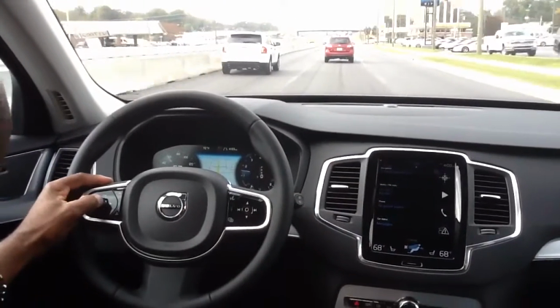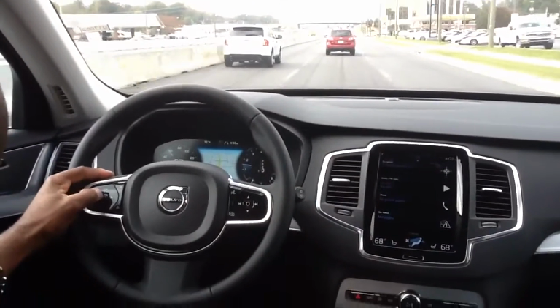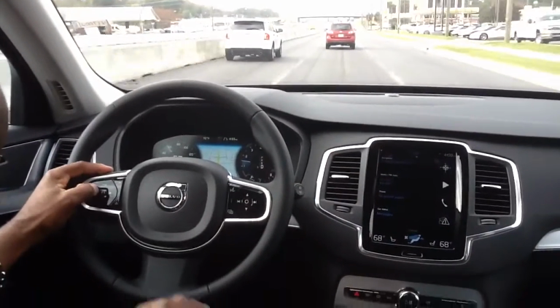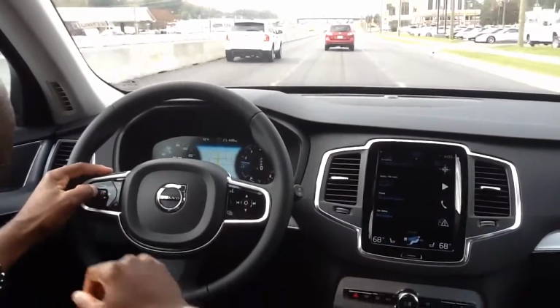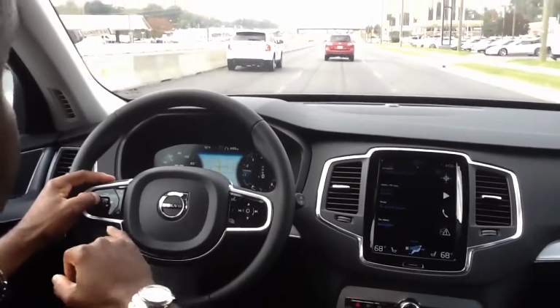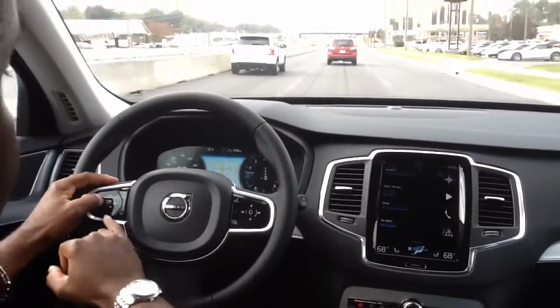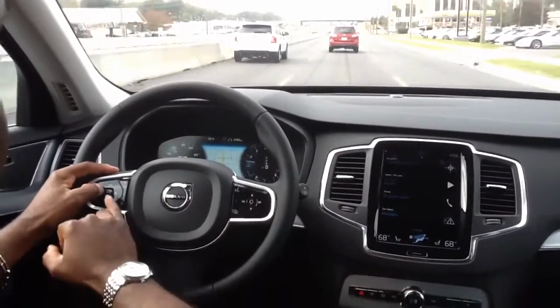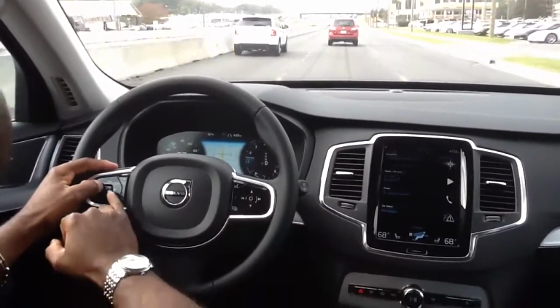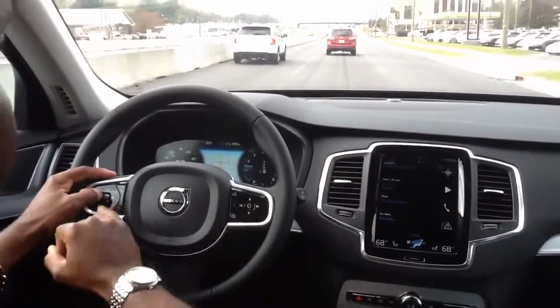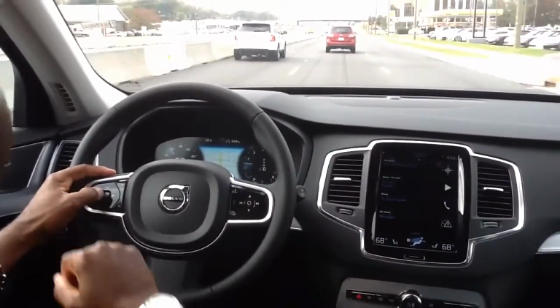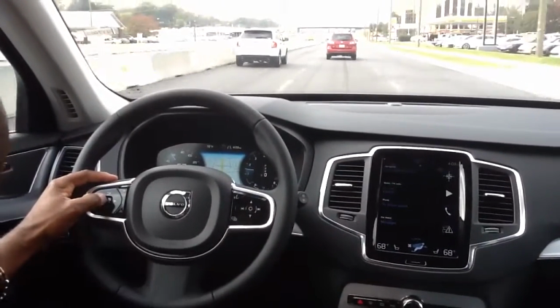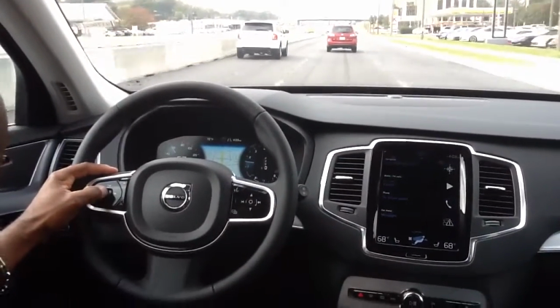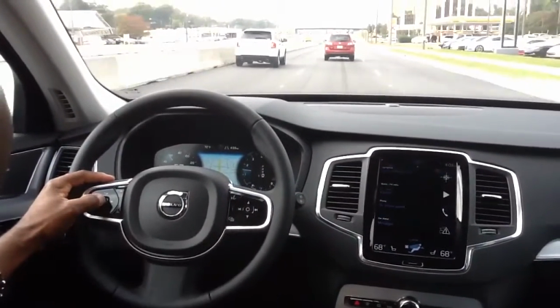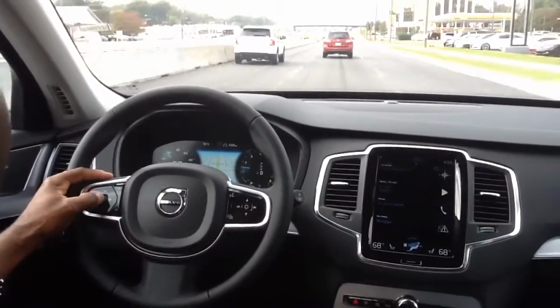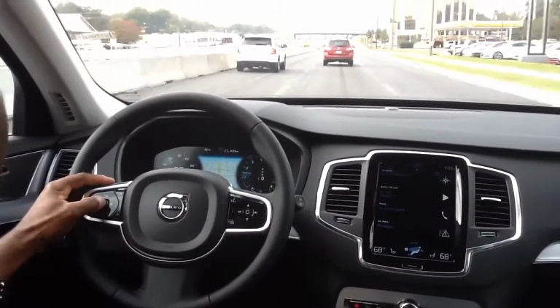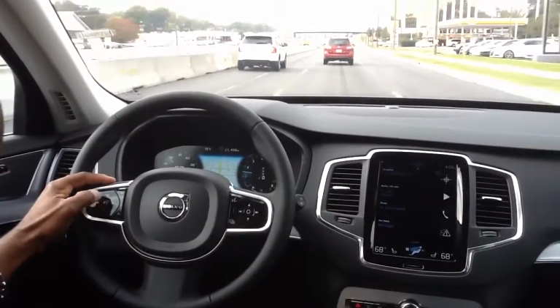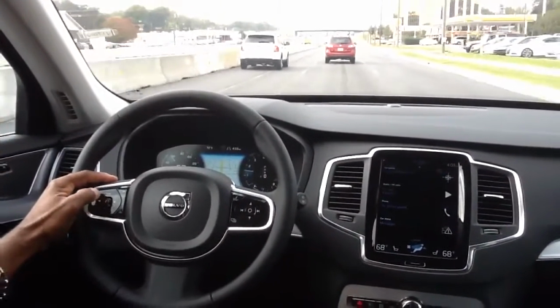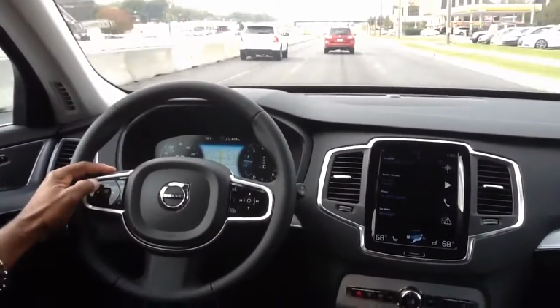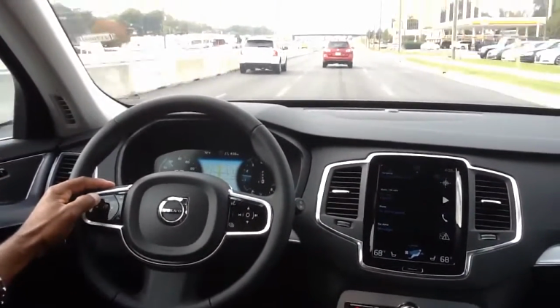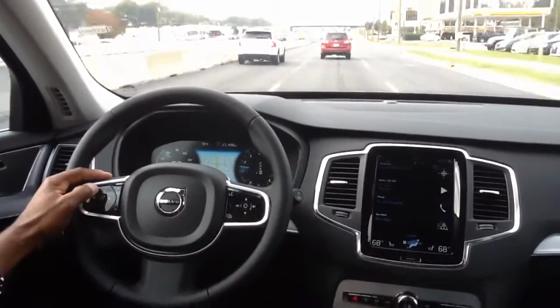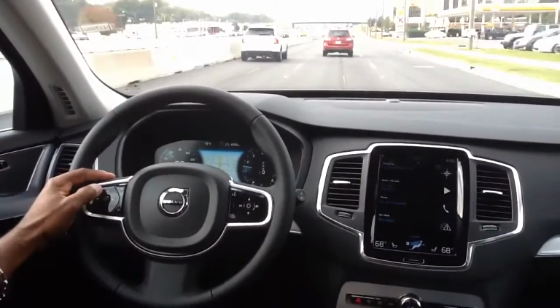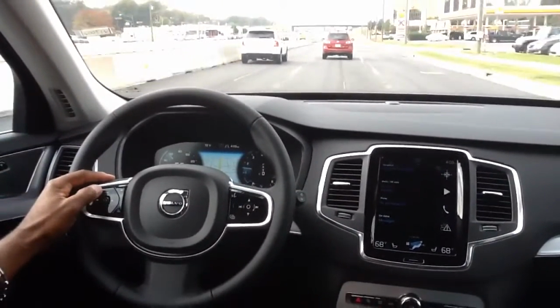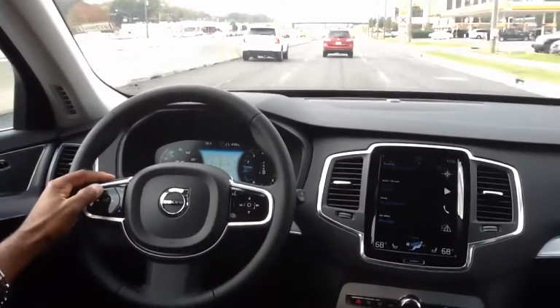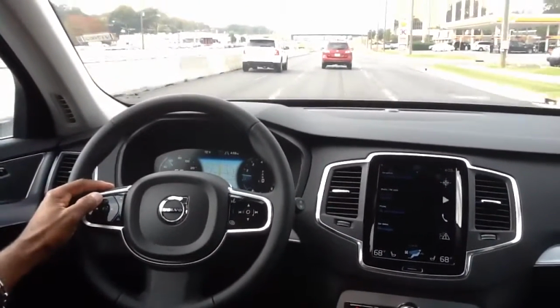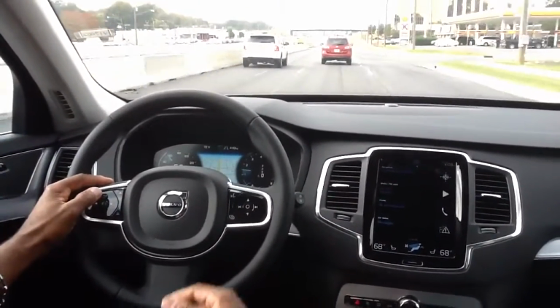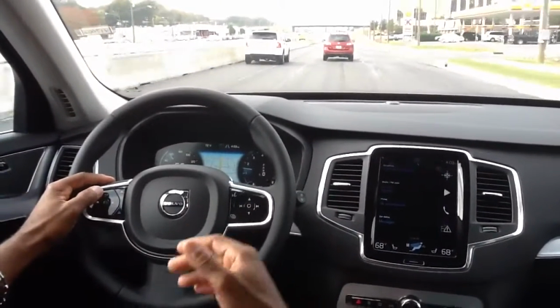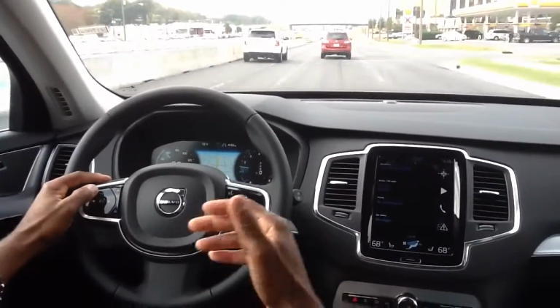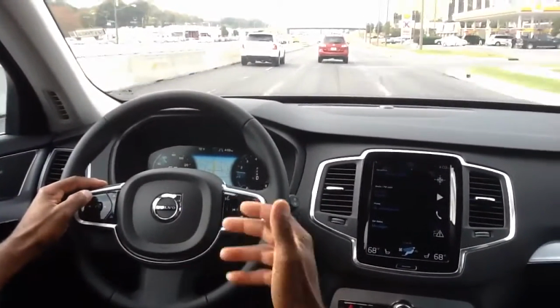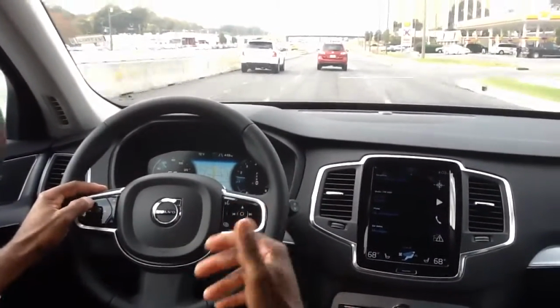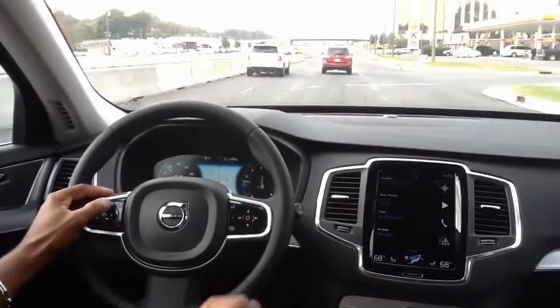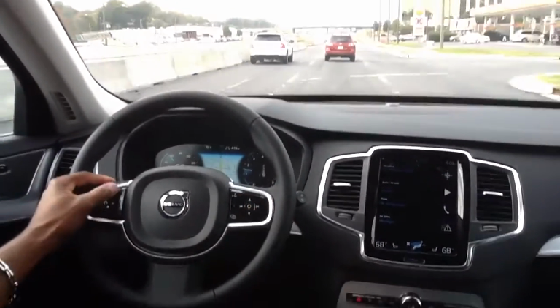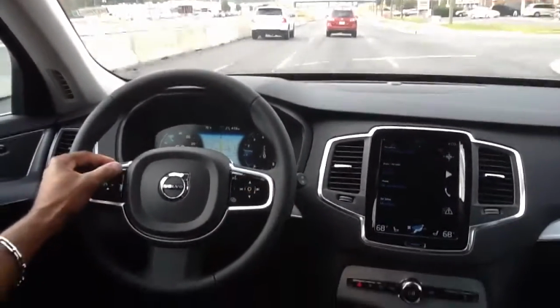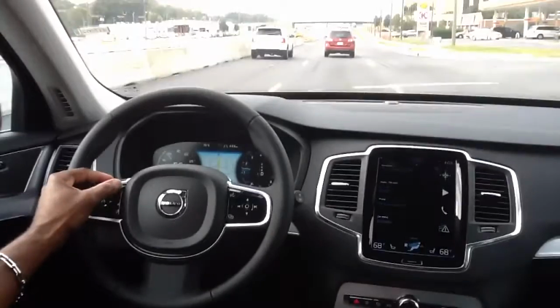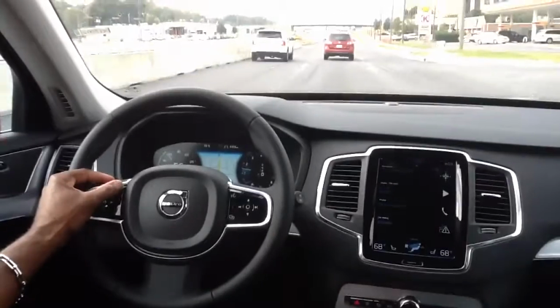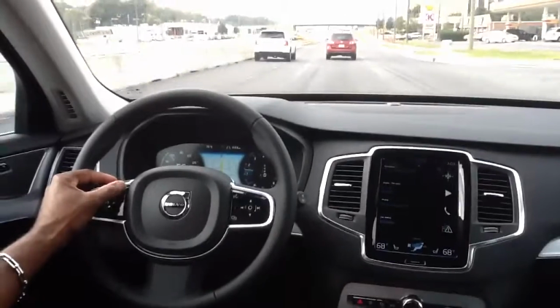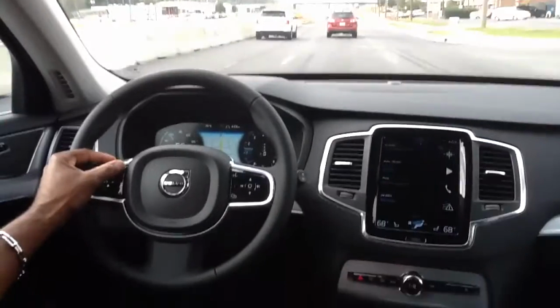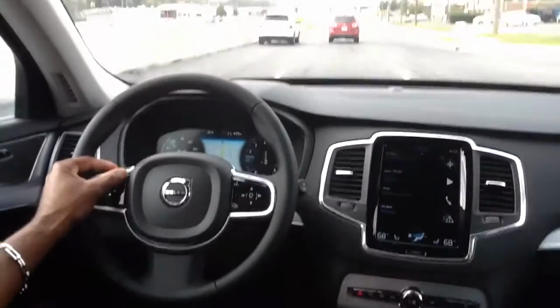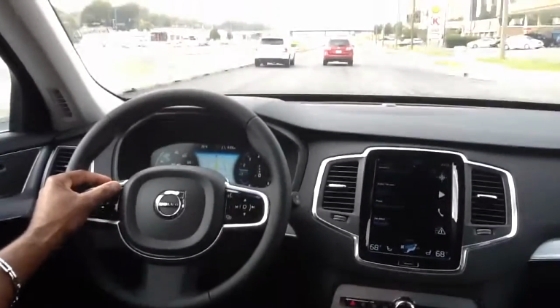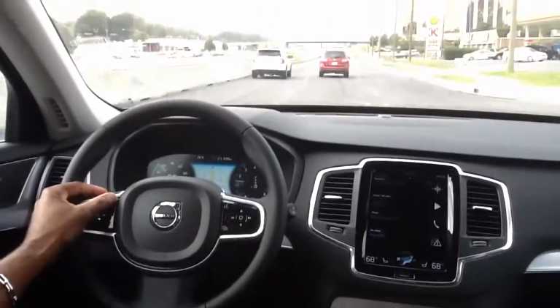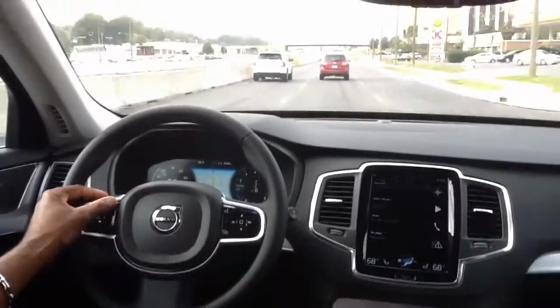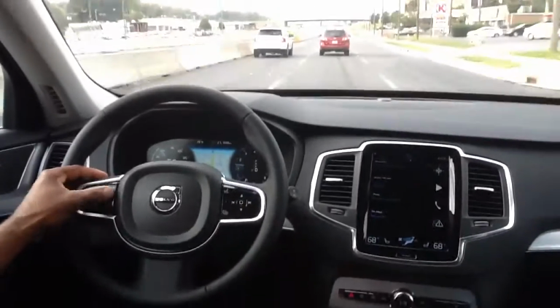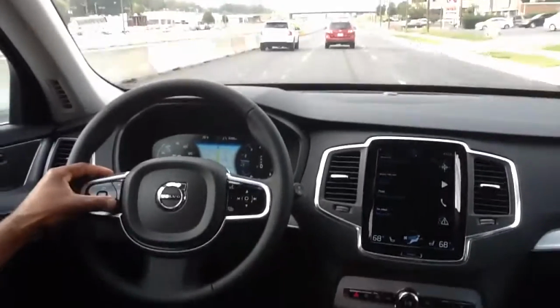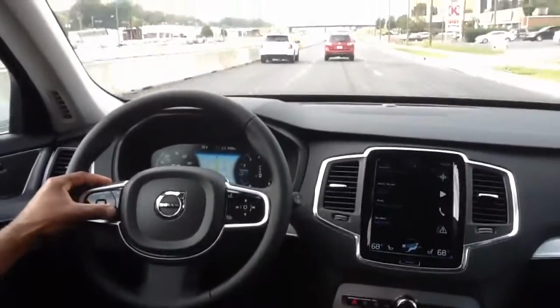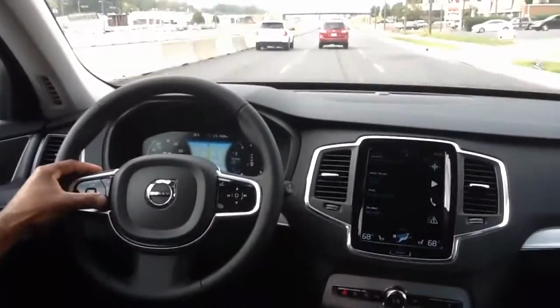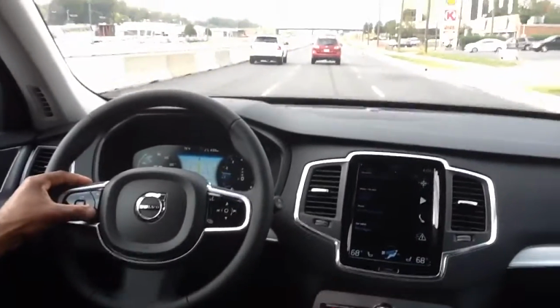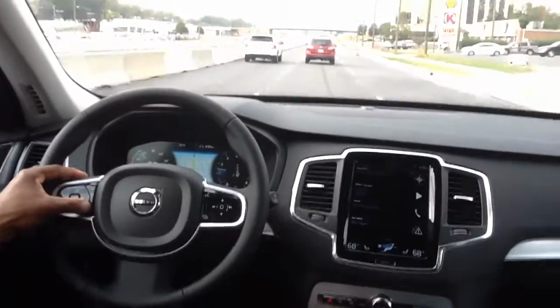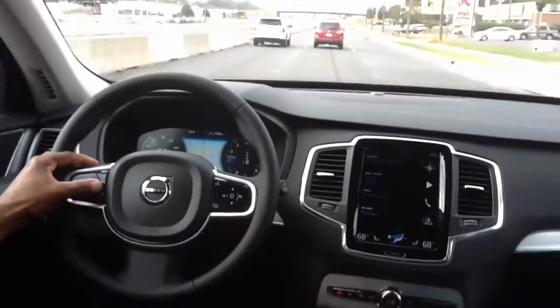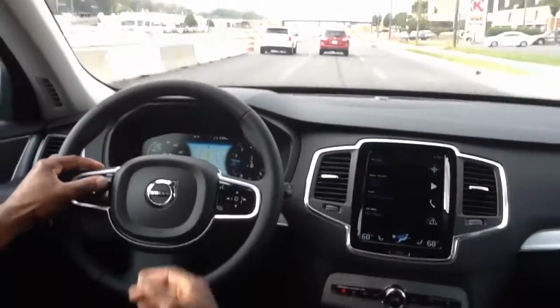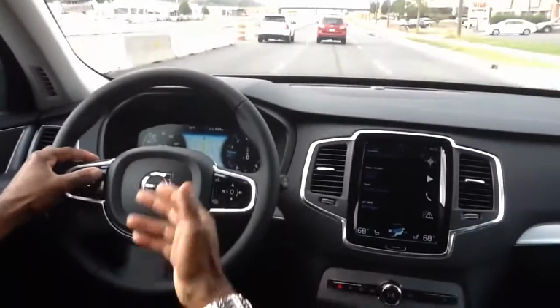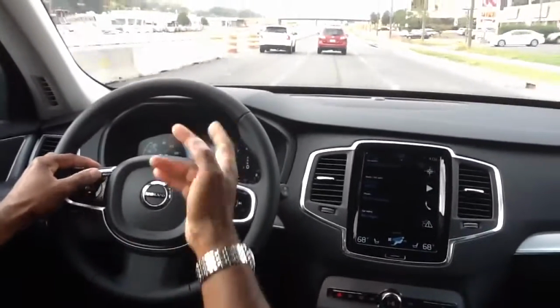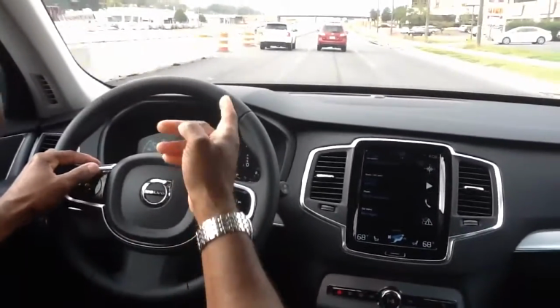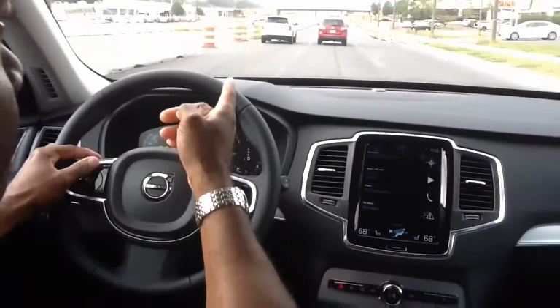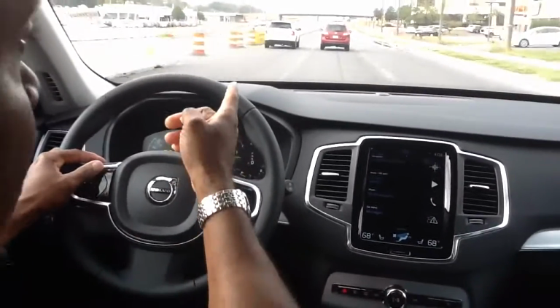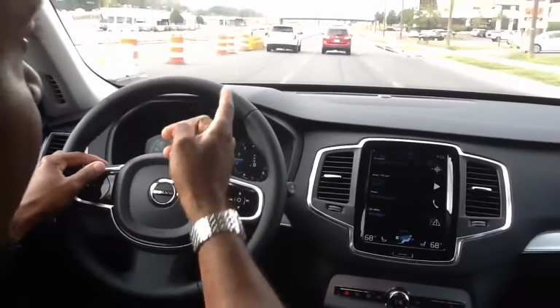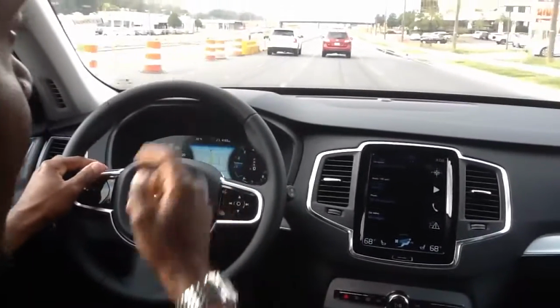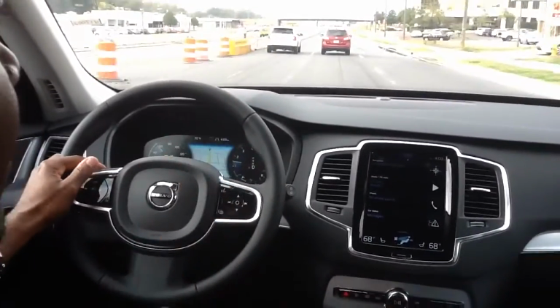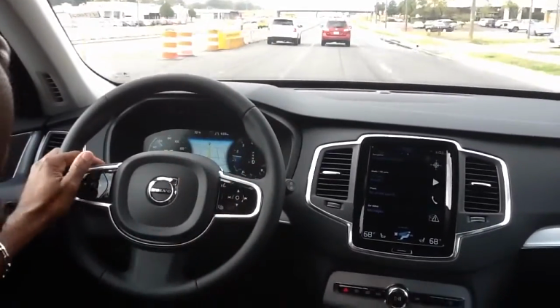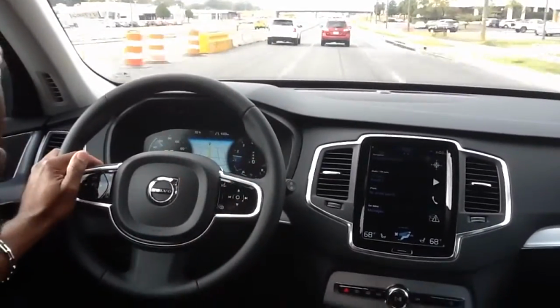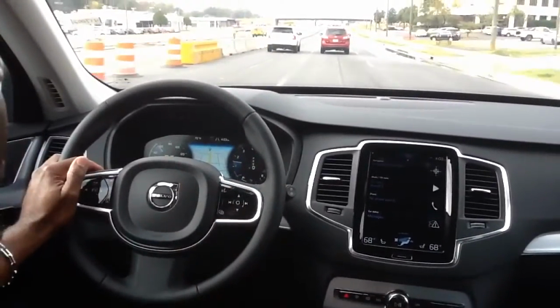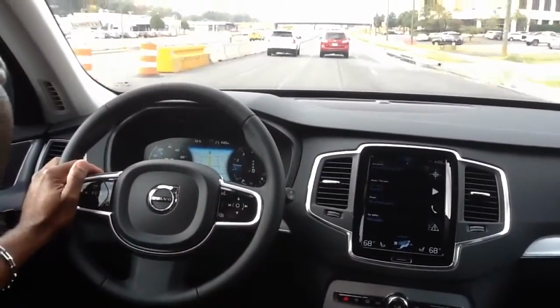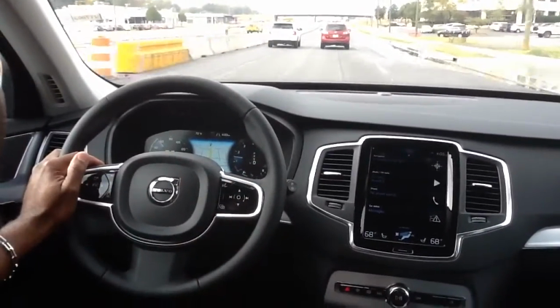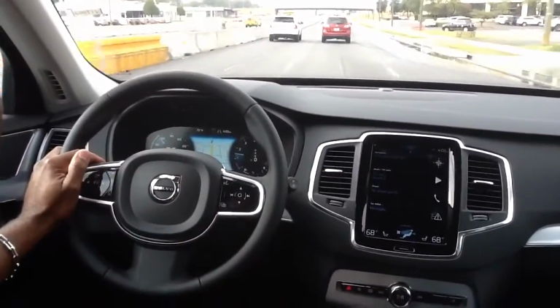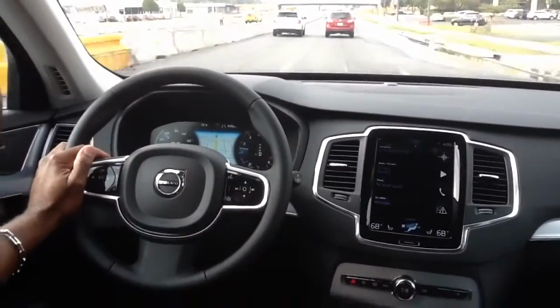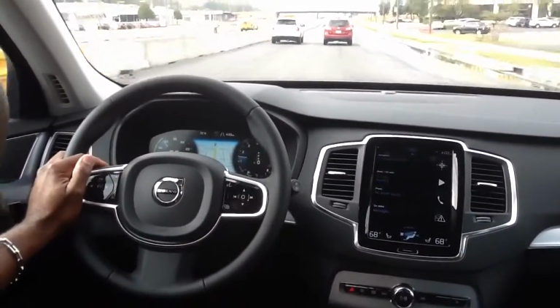If I actually set it by using the center button here, it's set. I can control my distance that I want to follow the car in front of me.